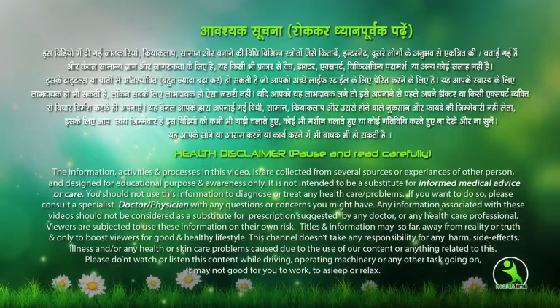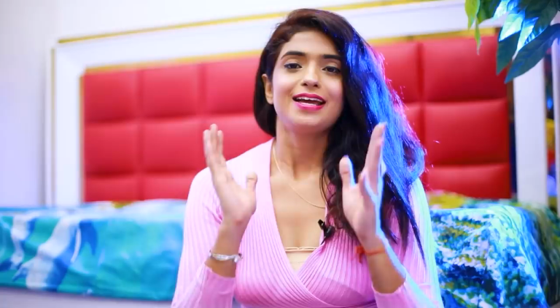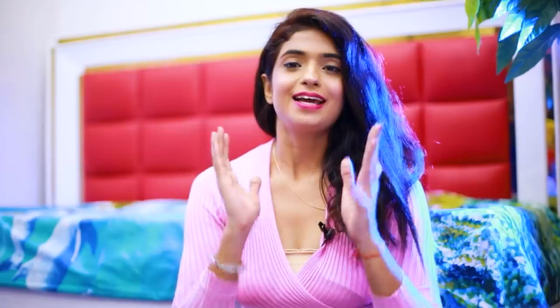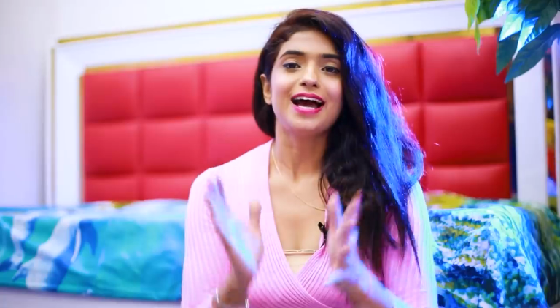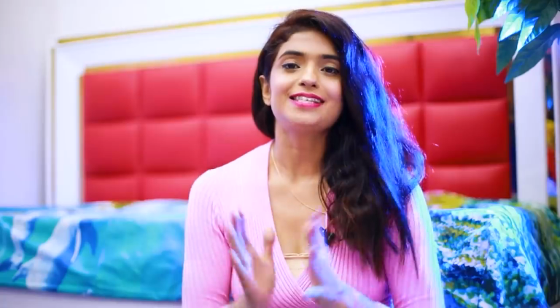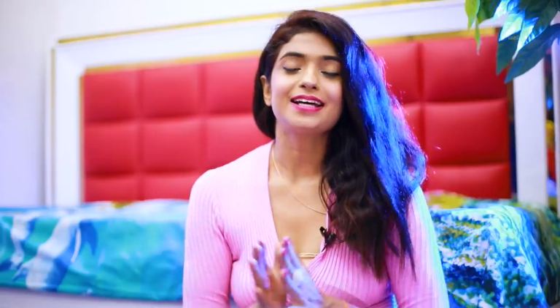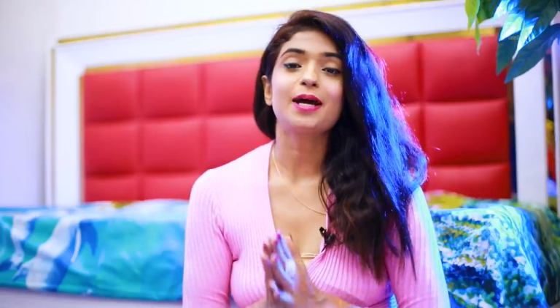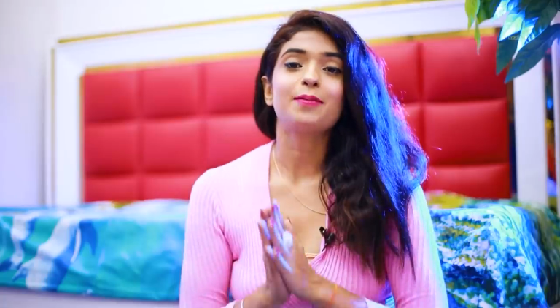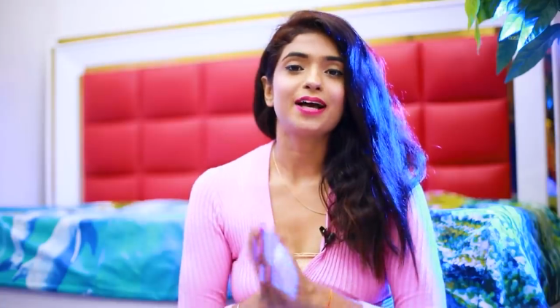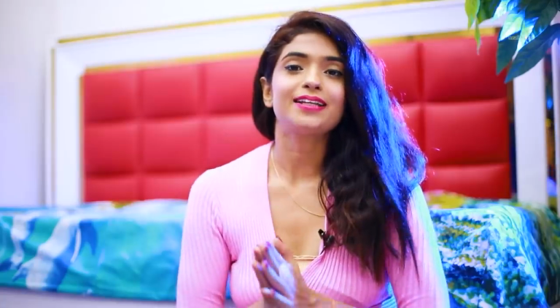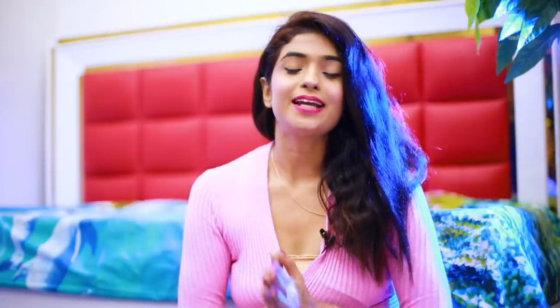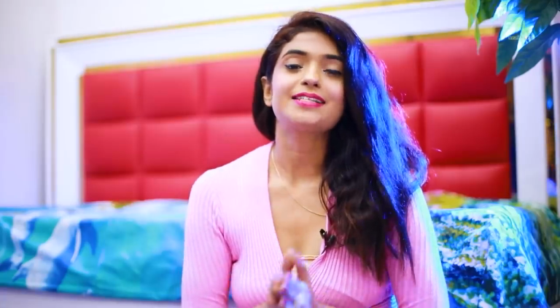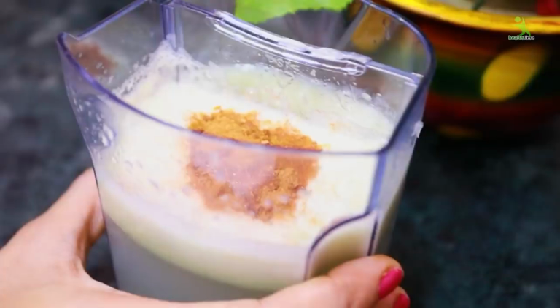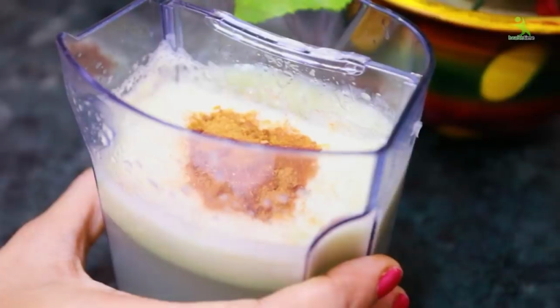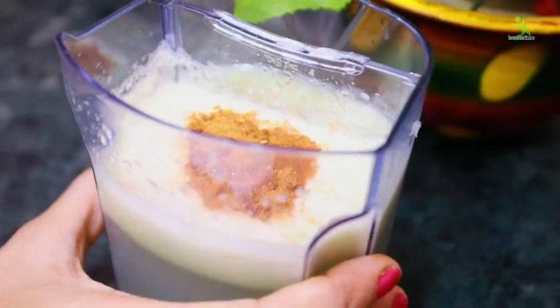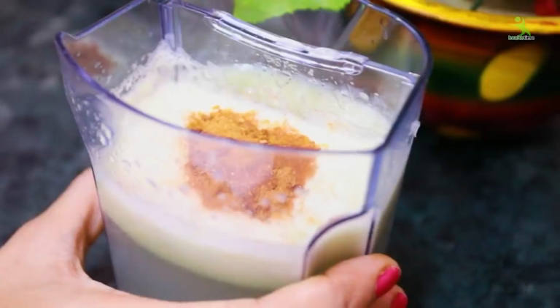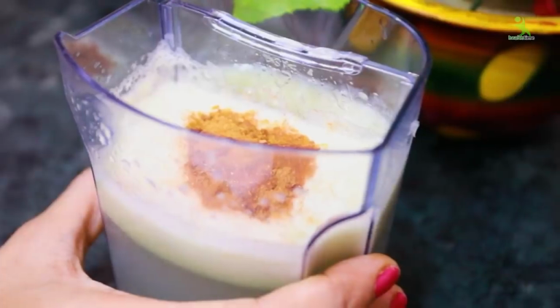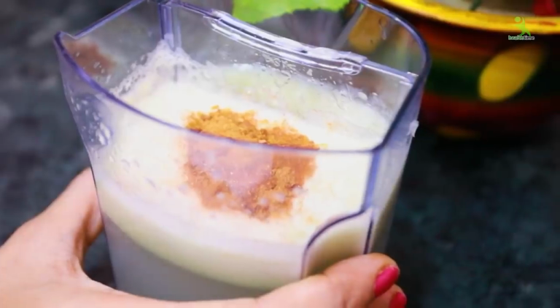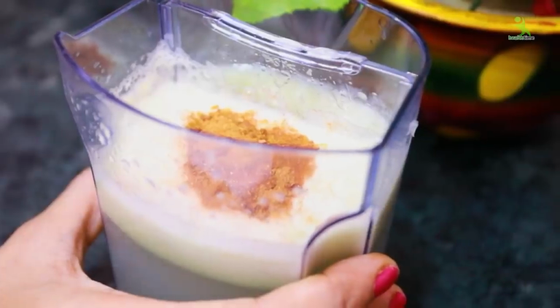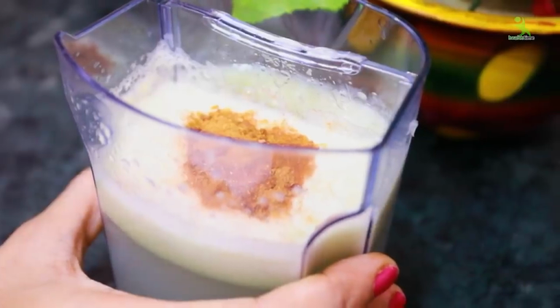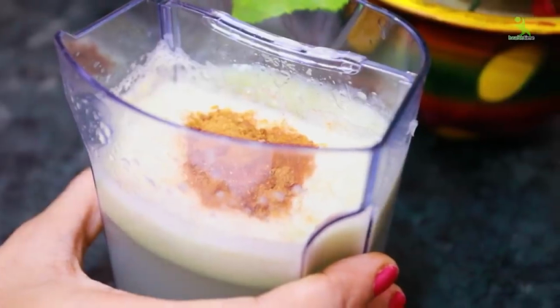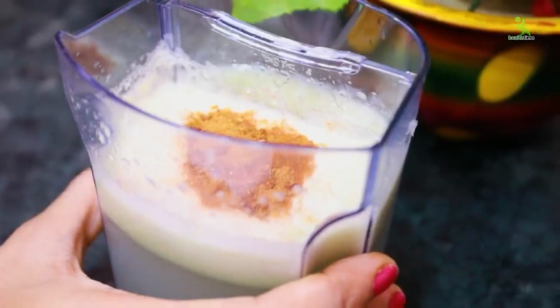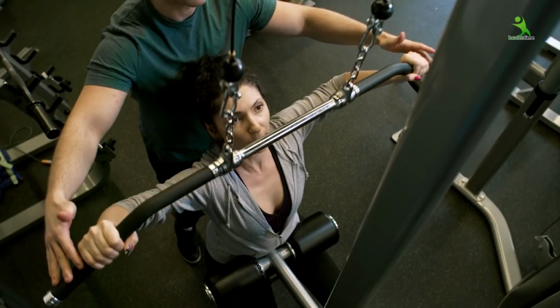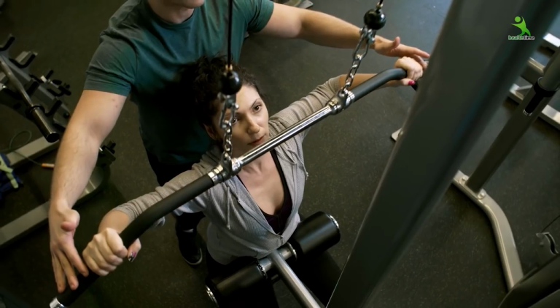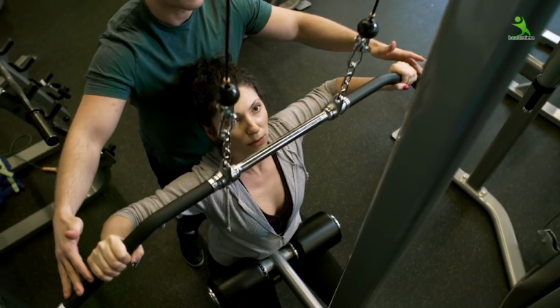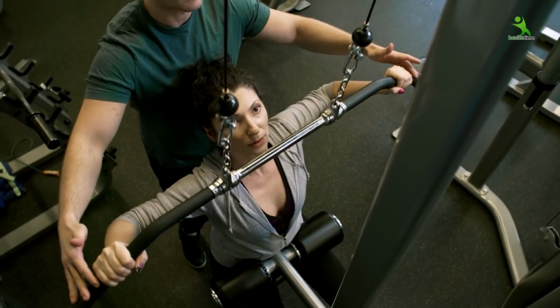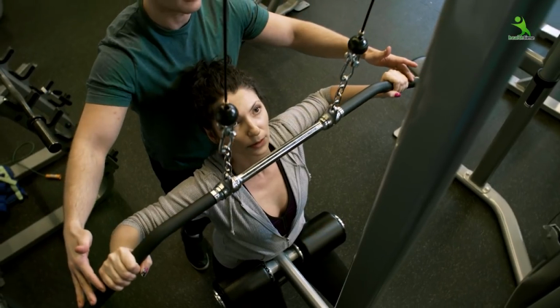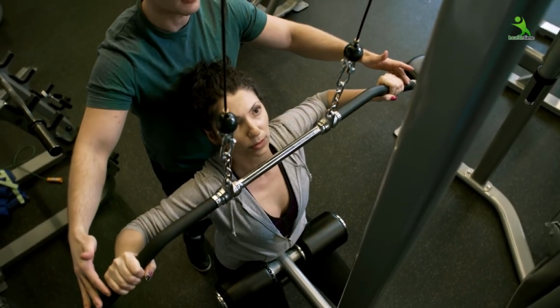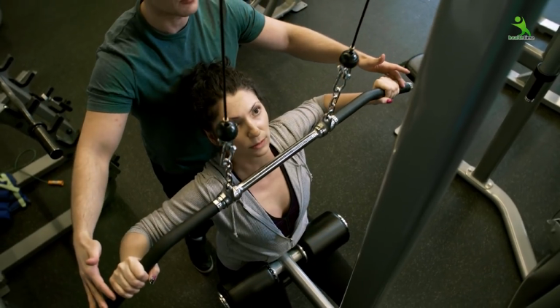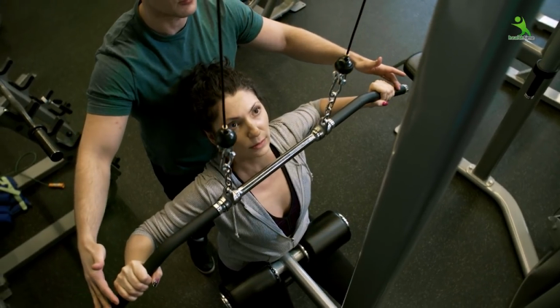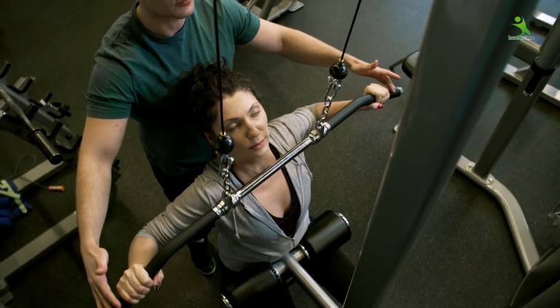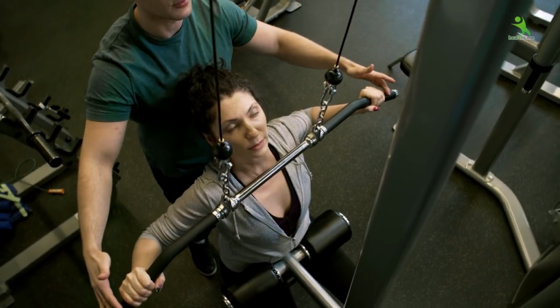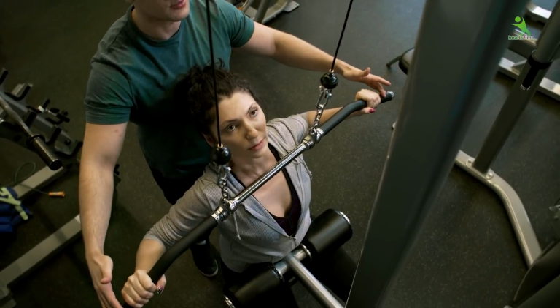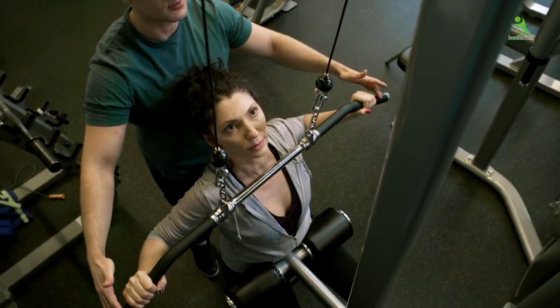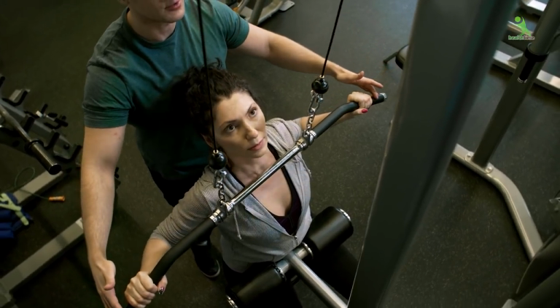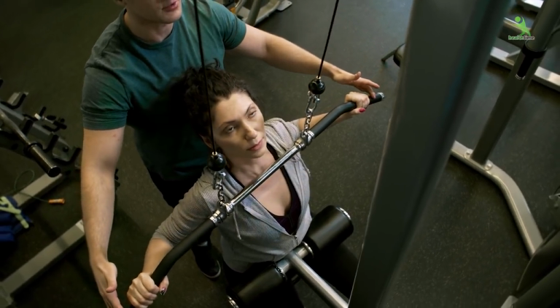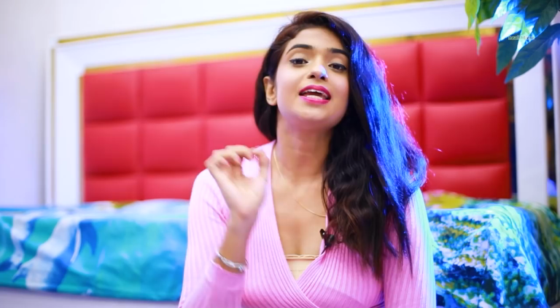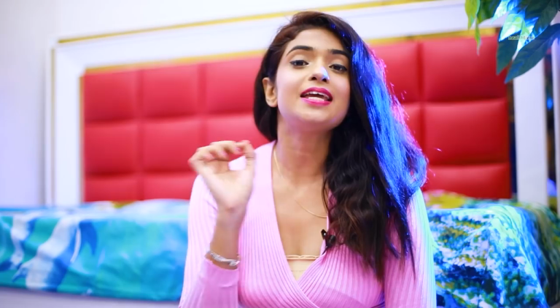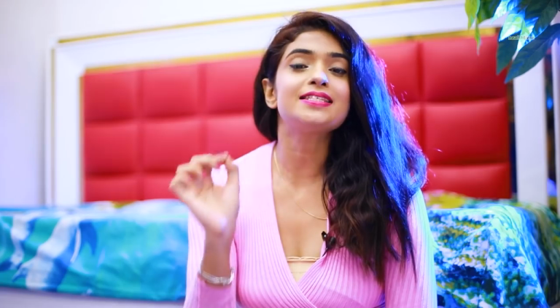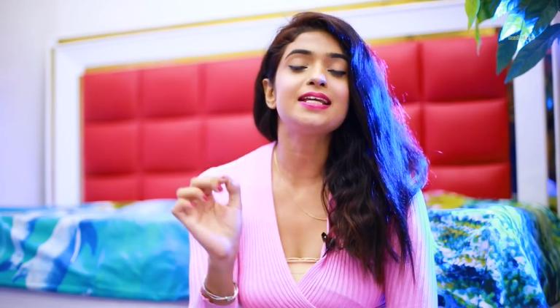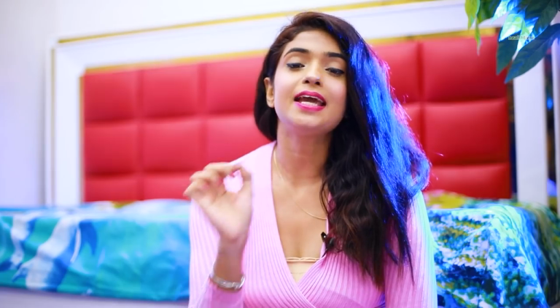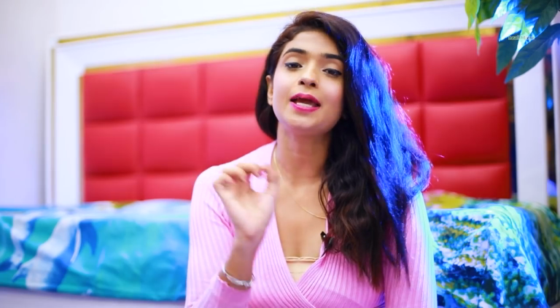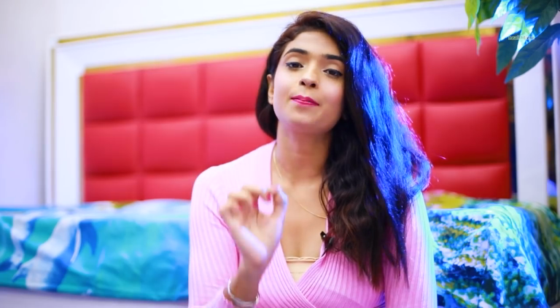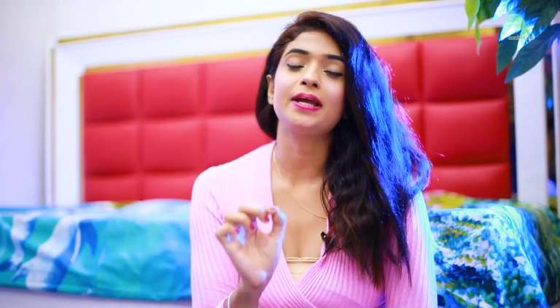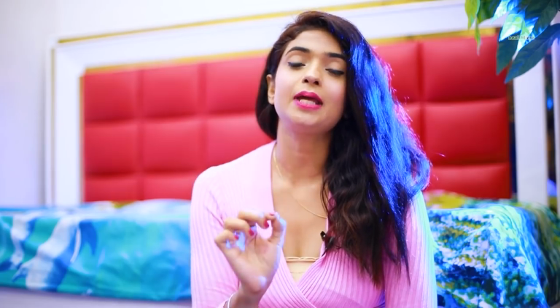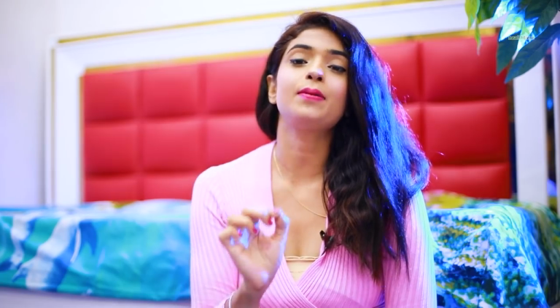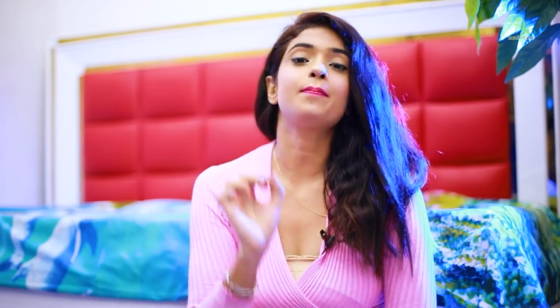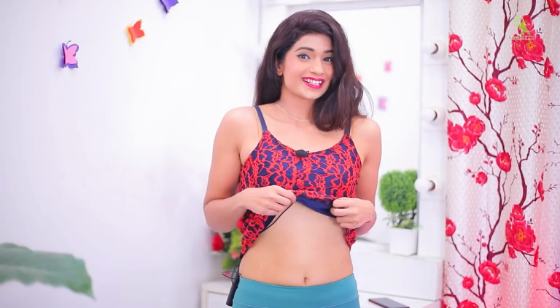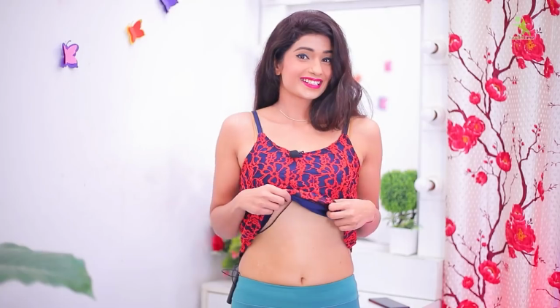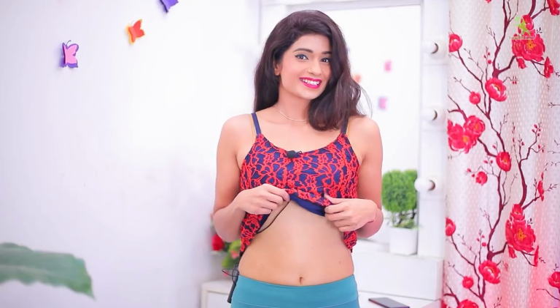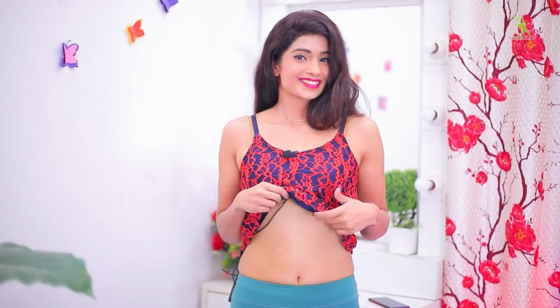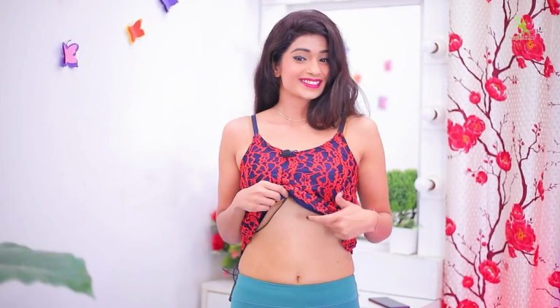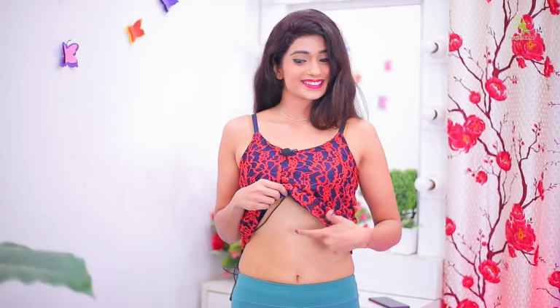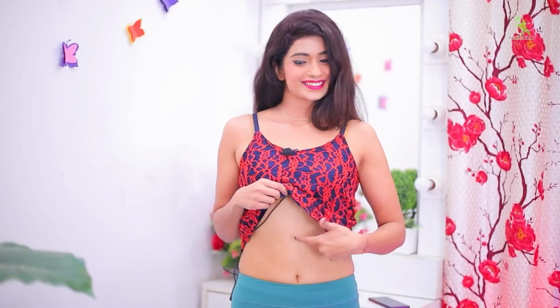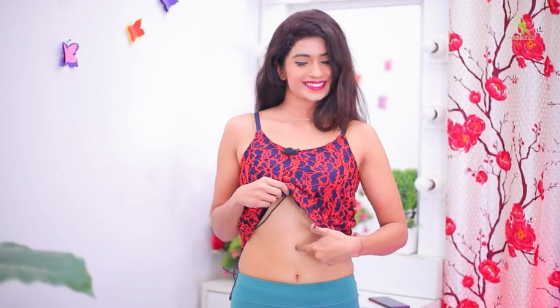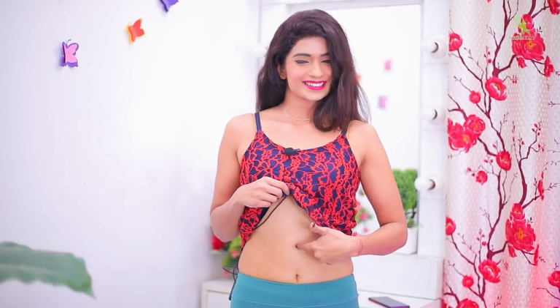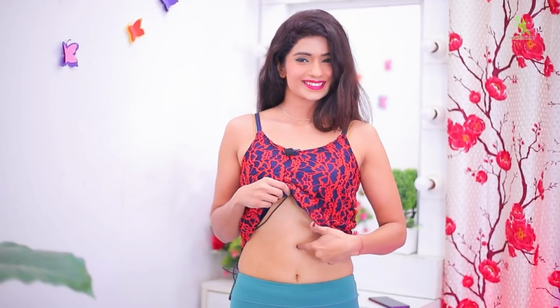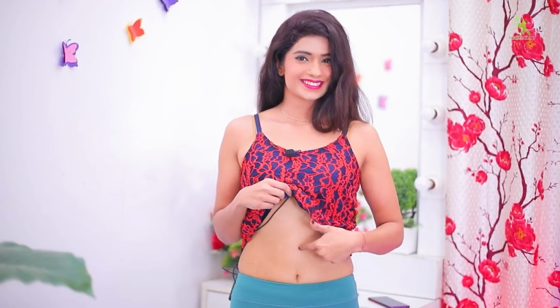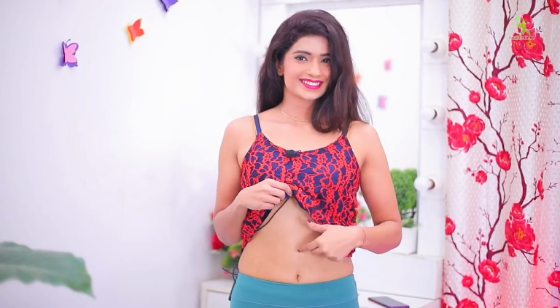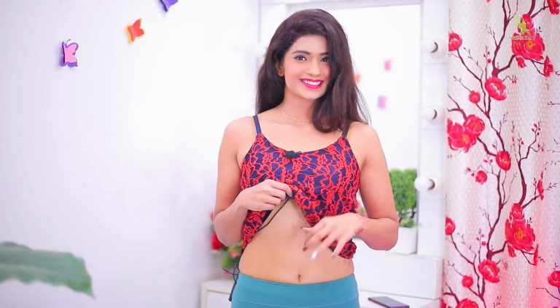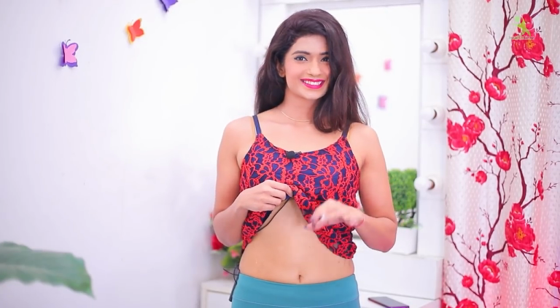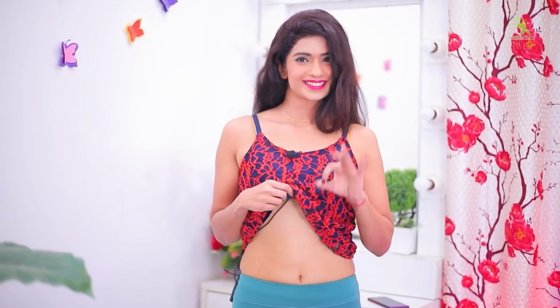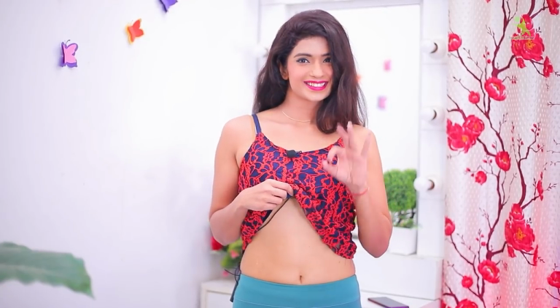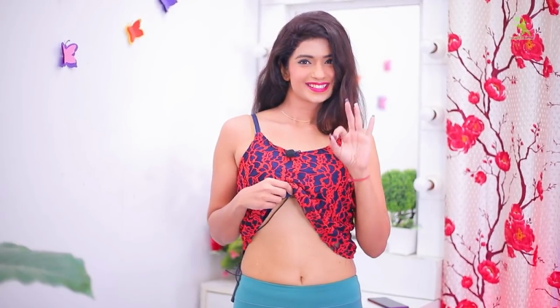Guys, if you want to drink this for a month, without a gym, without any dieting, you will easily lose 5-7 kilos of weight in a month.